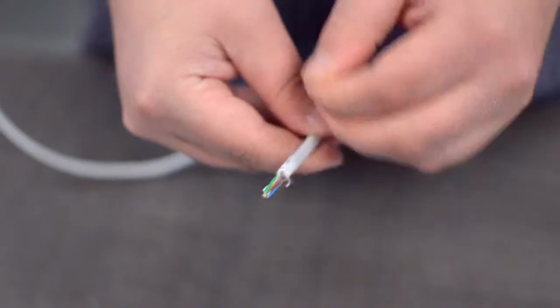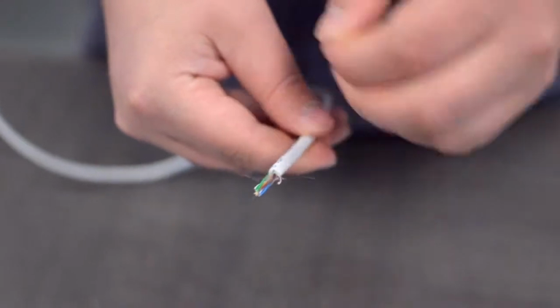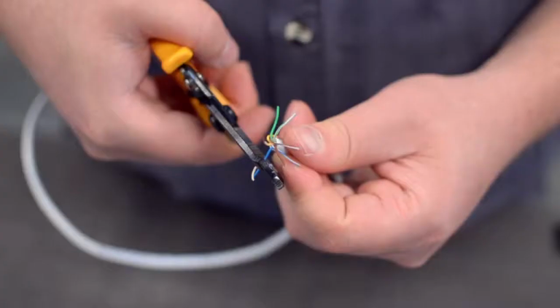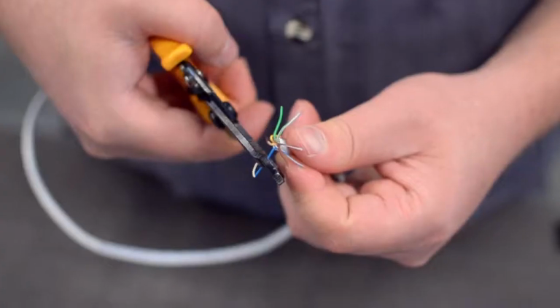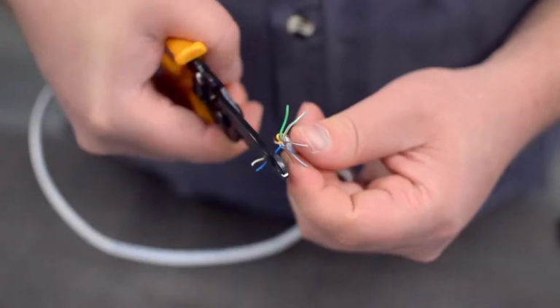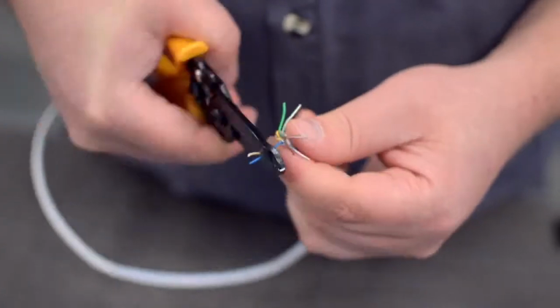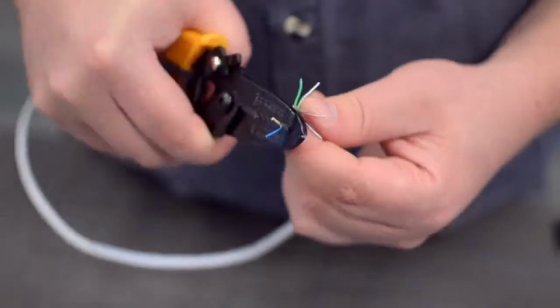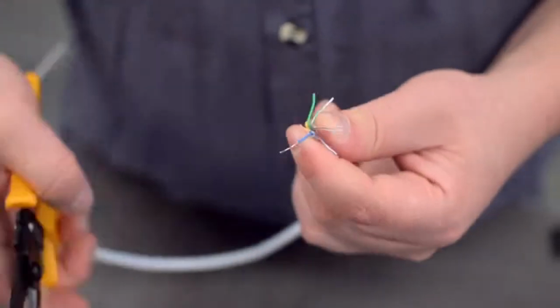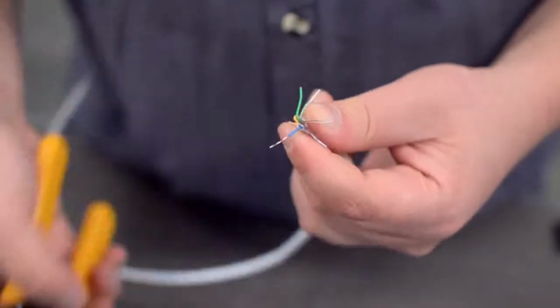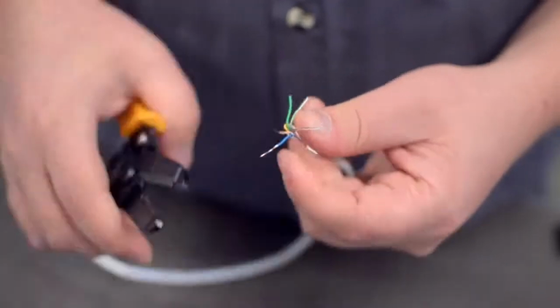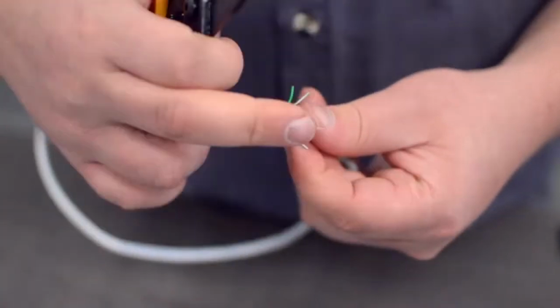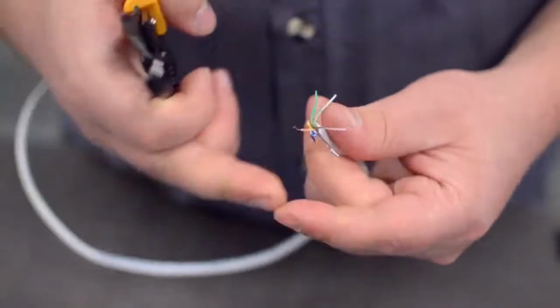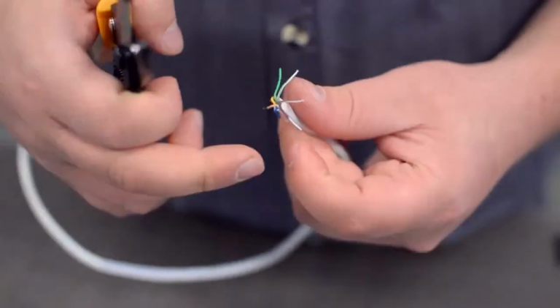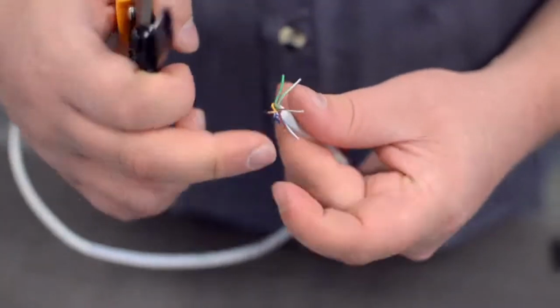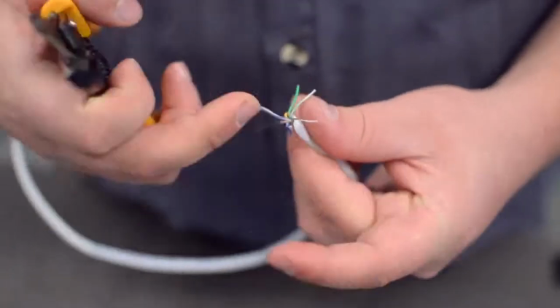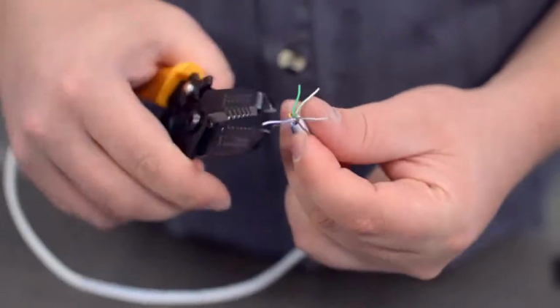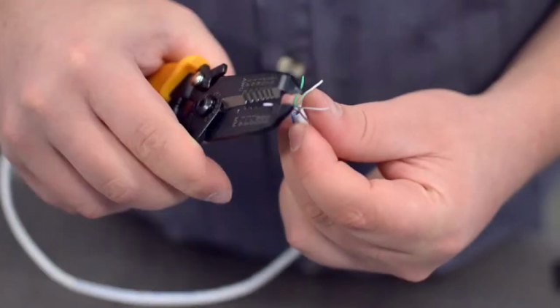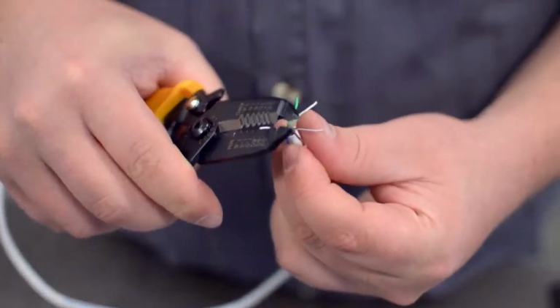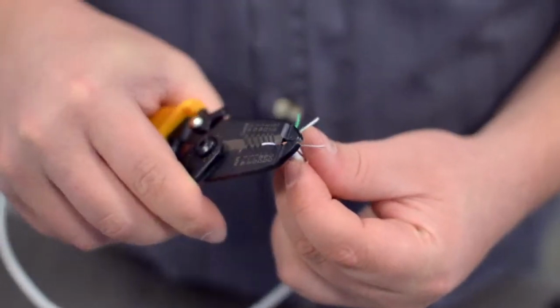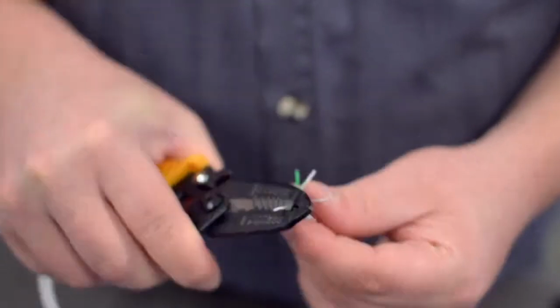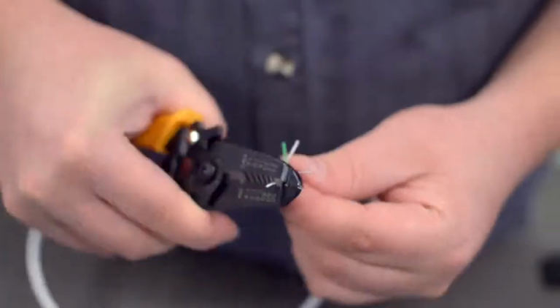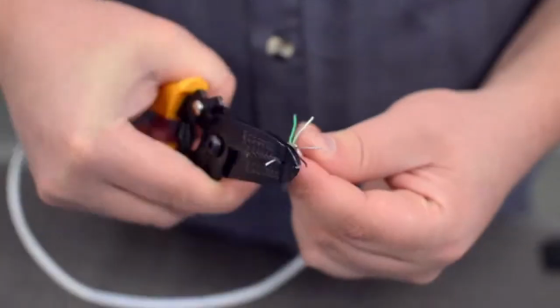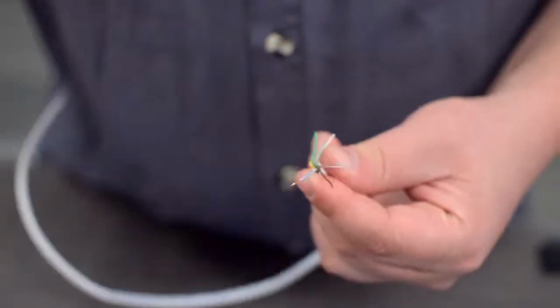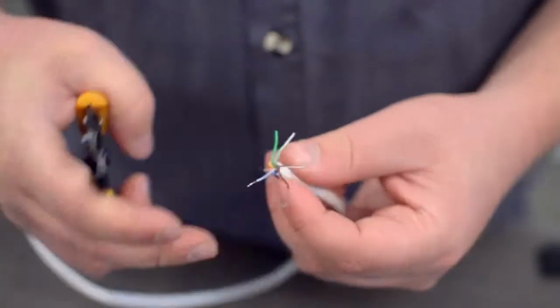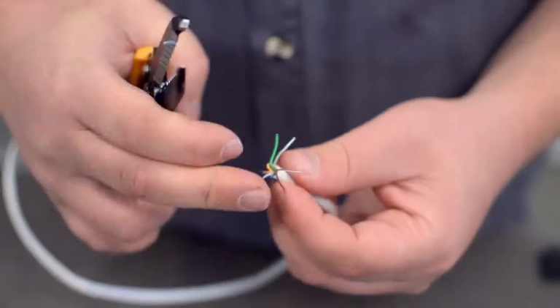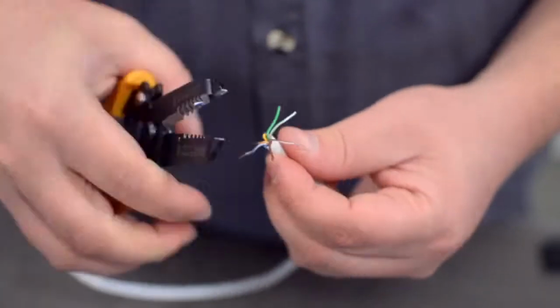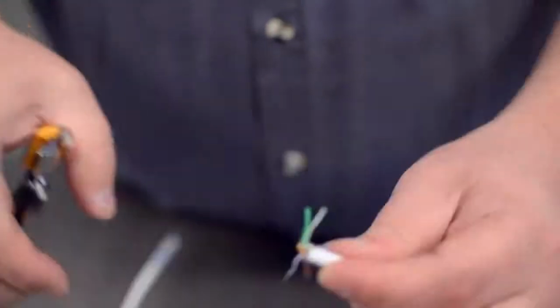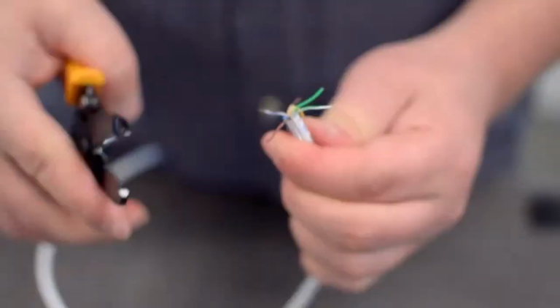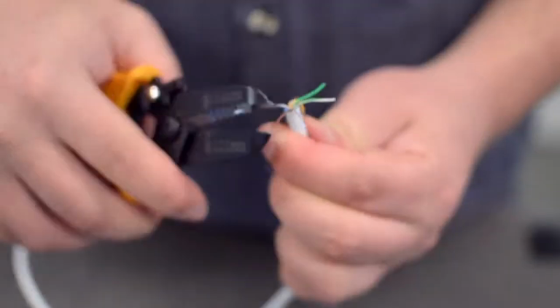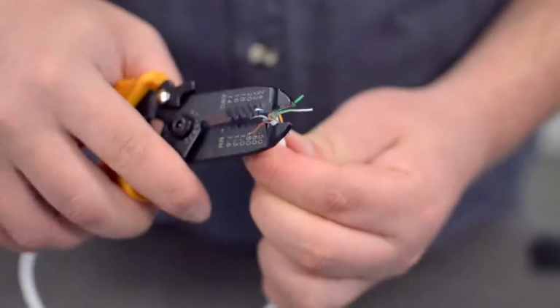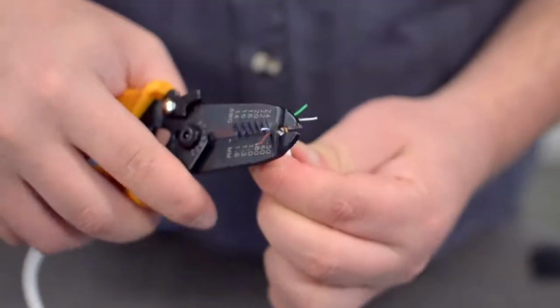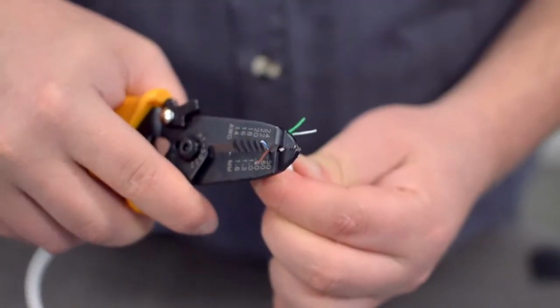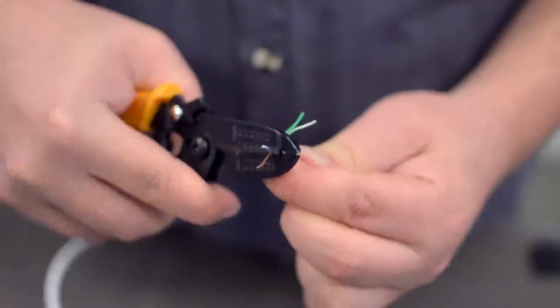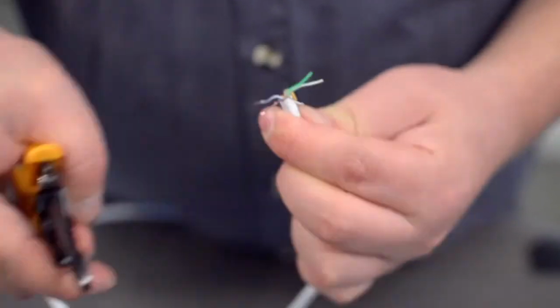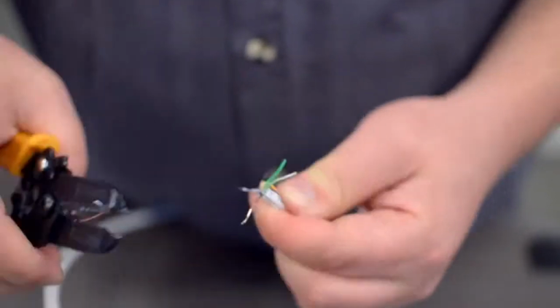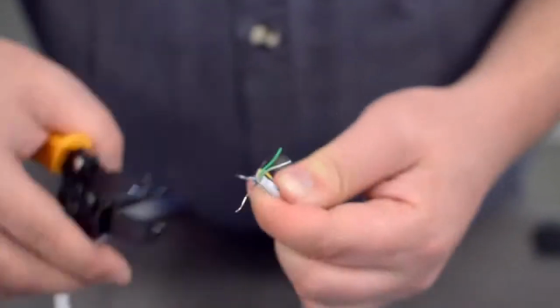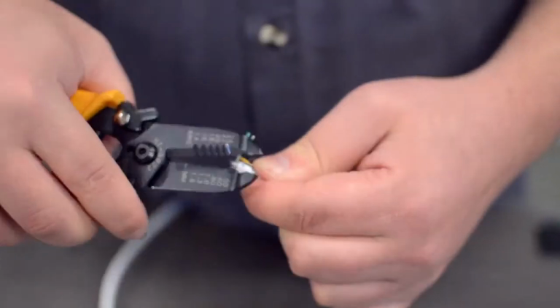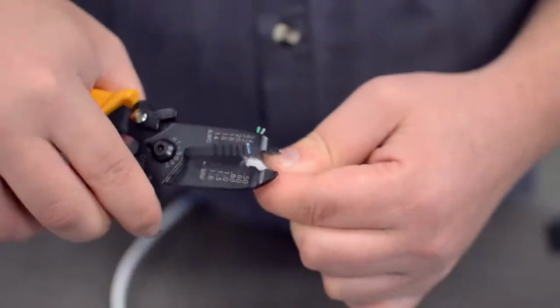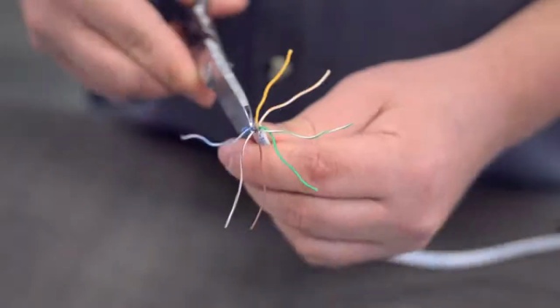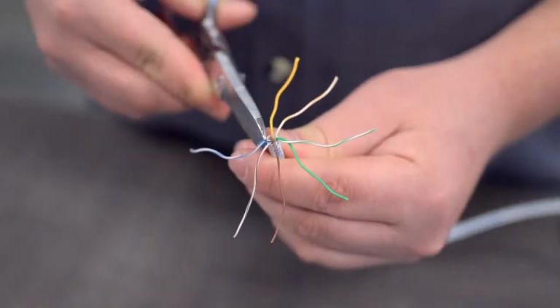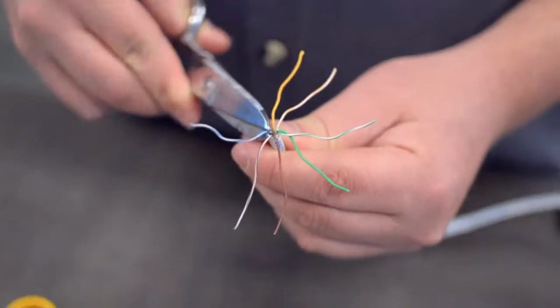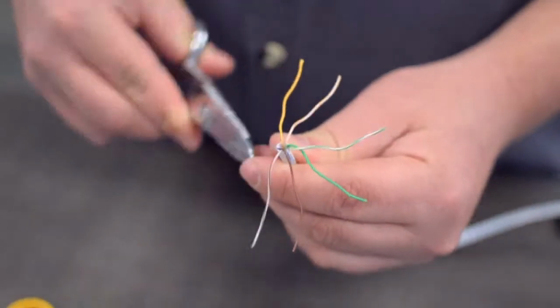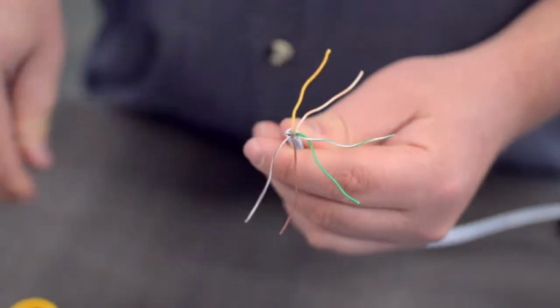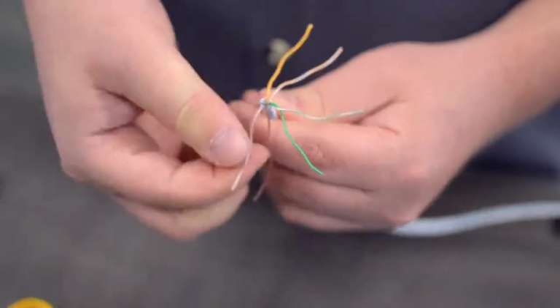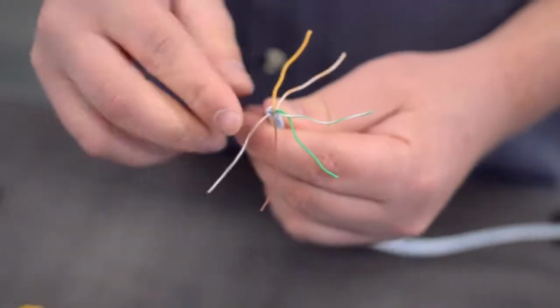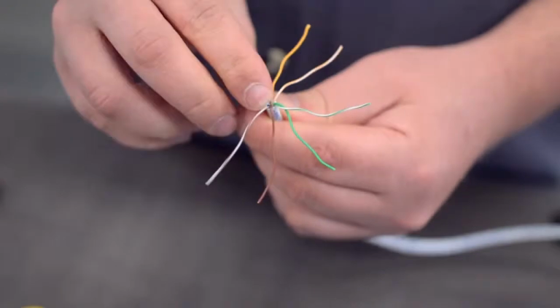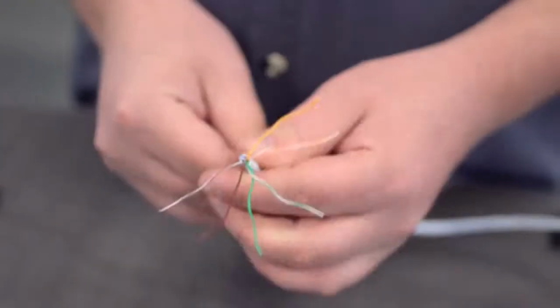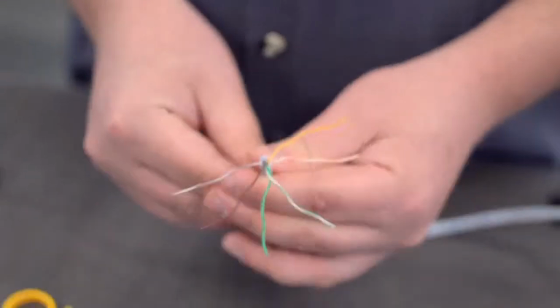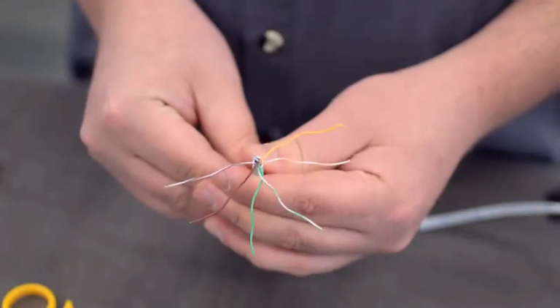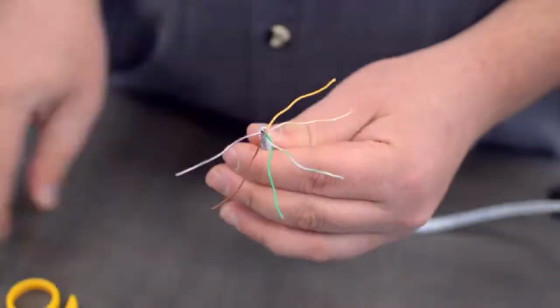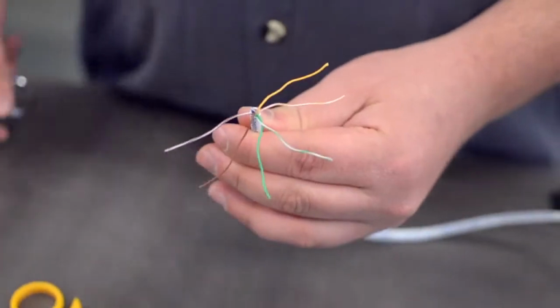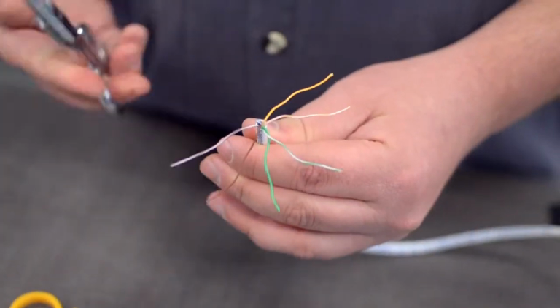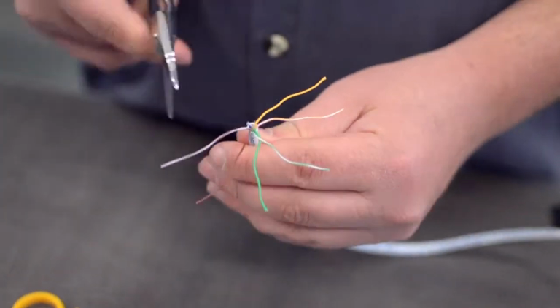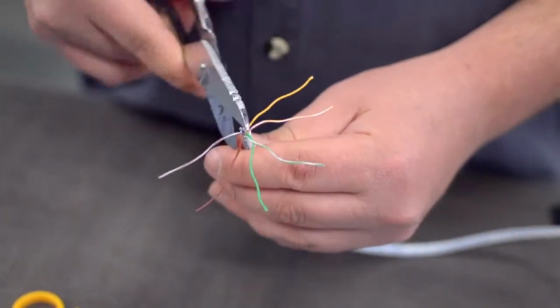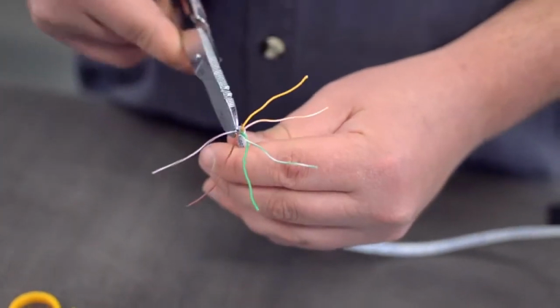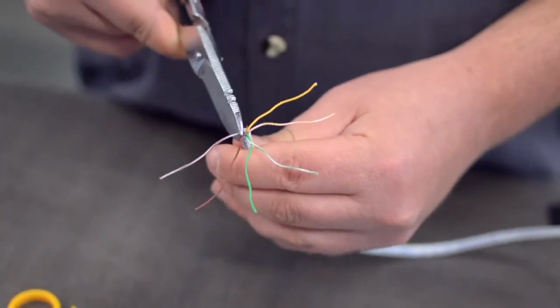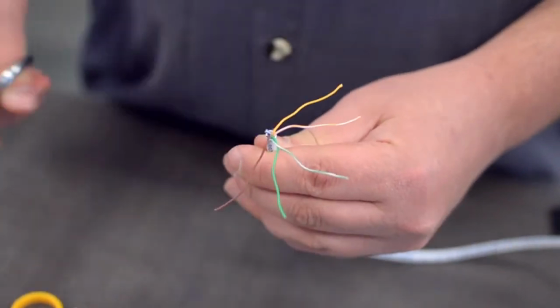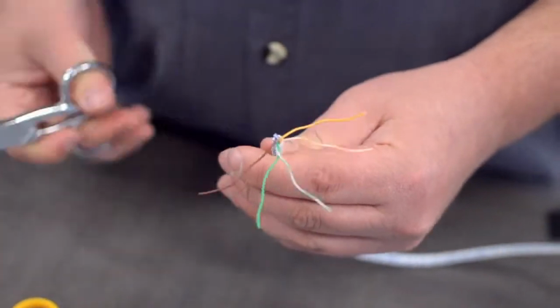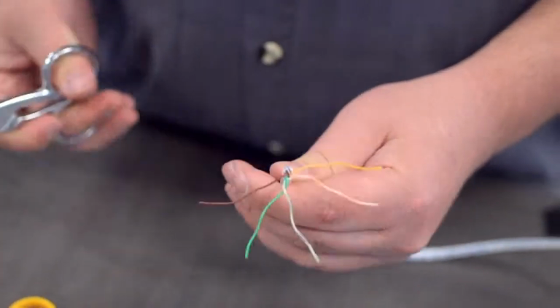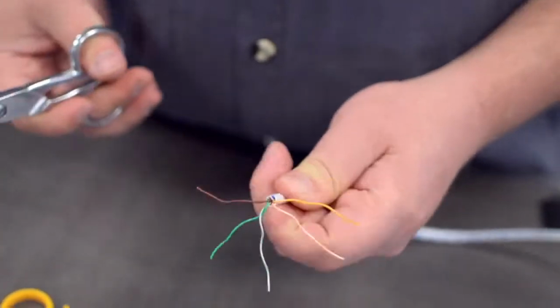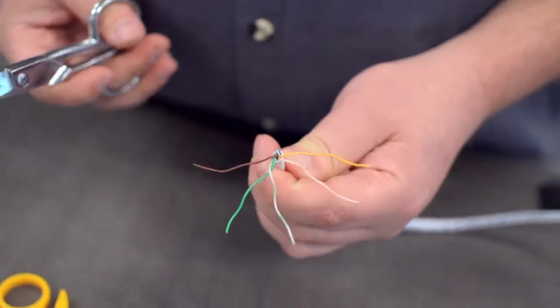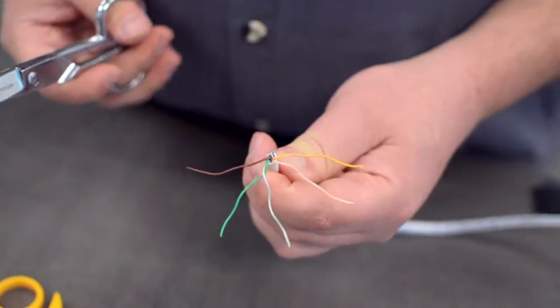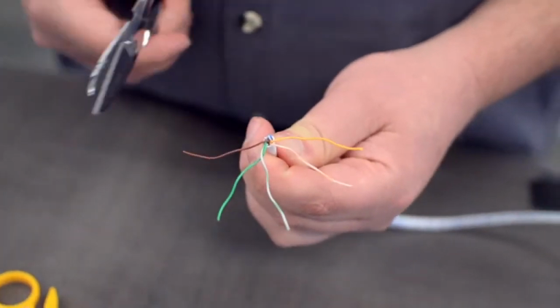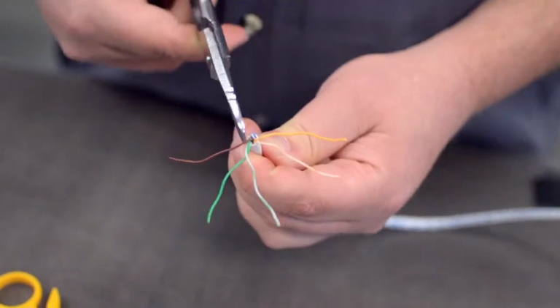You will also need to strip the individual conductors. Trim off any additional conductors if needed.